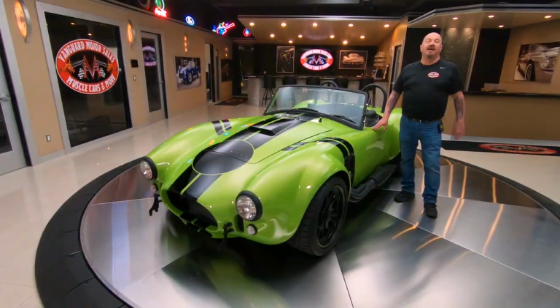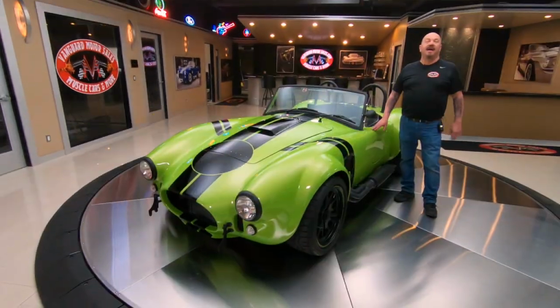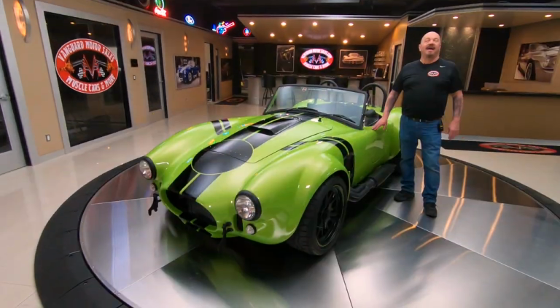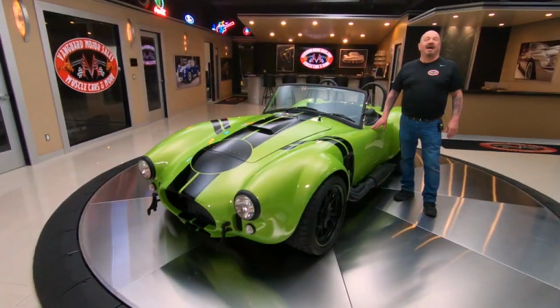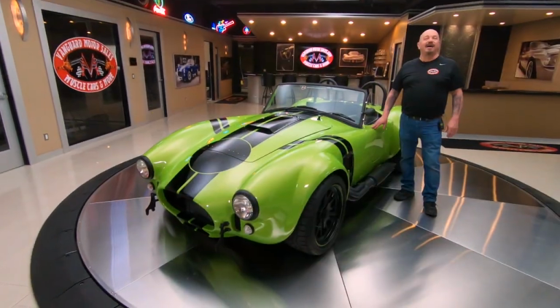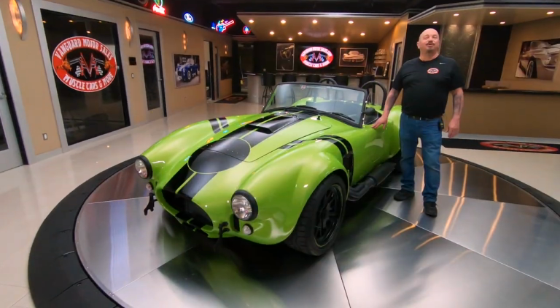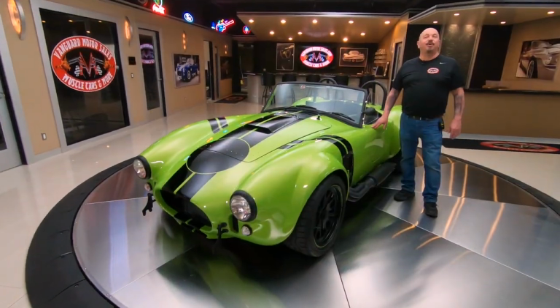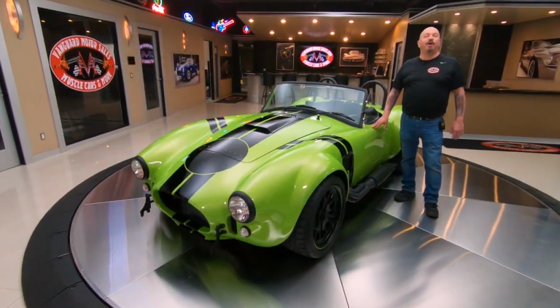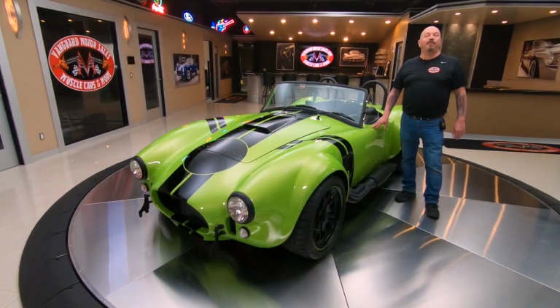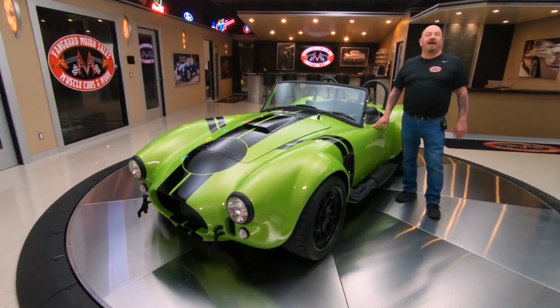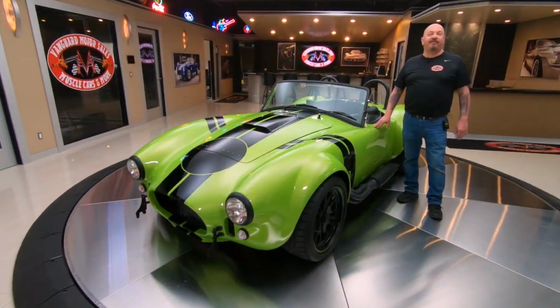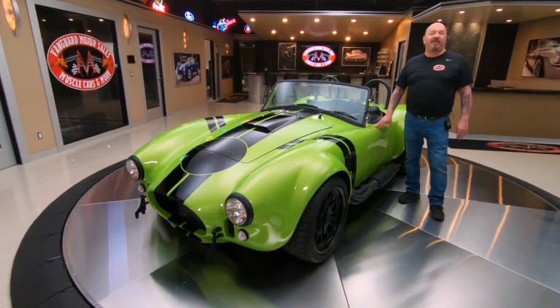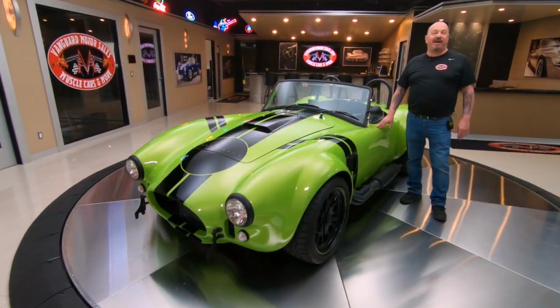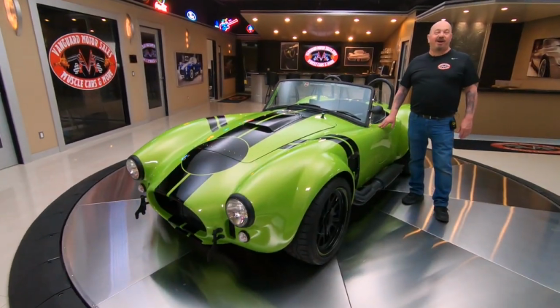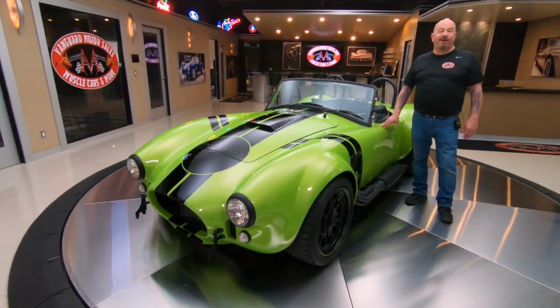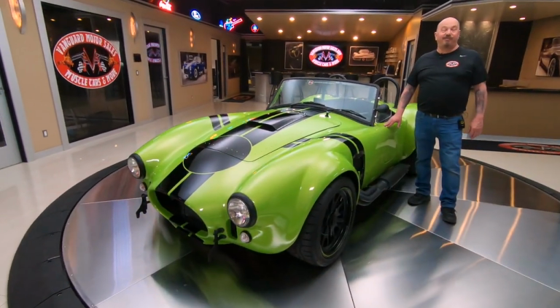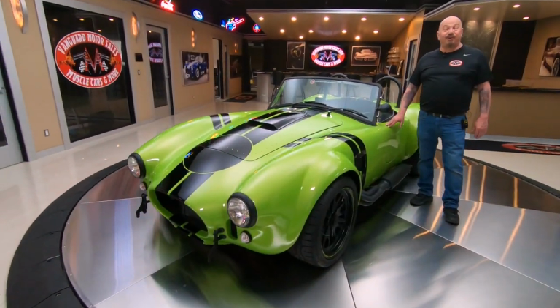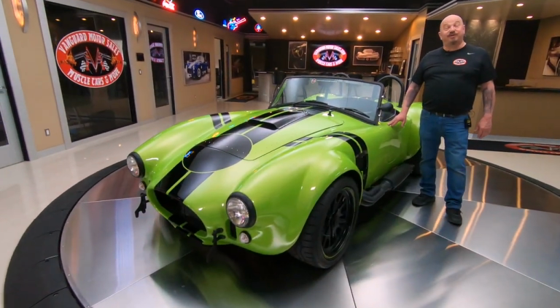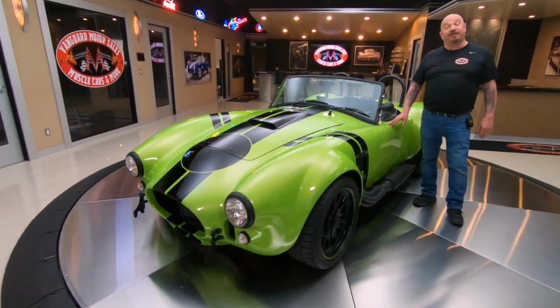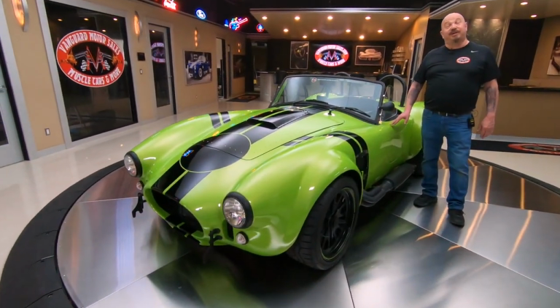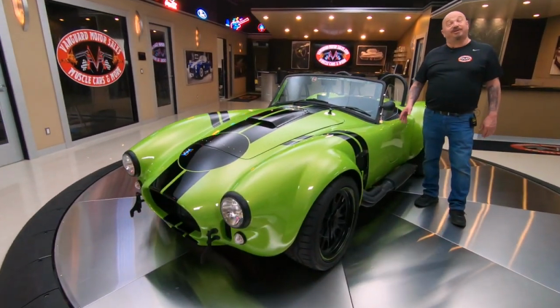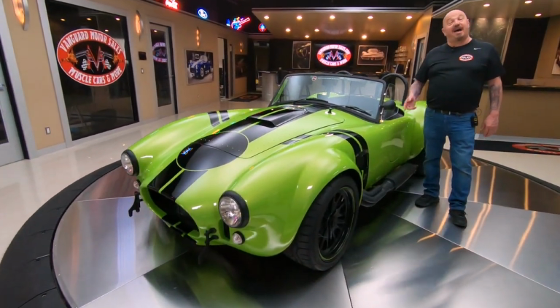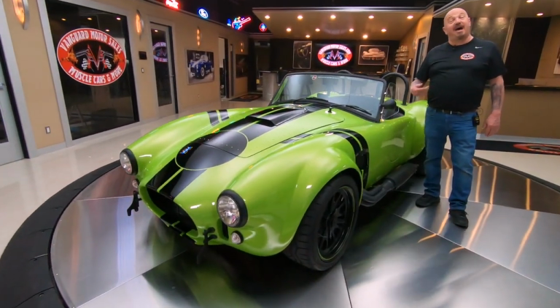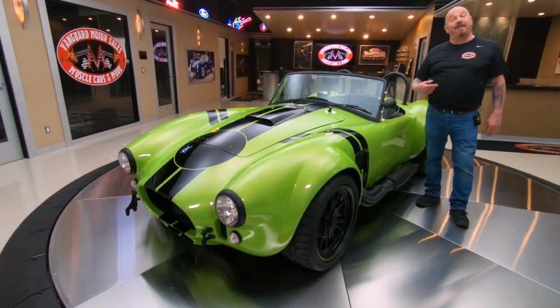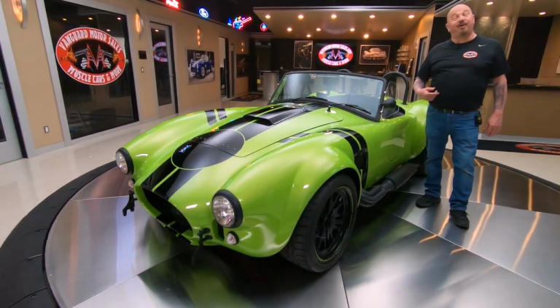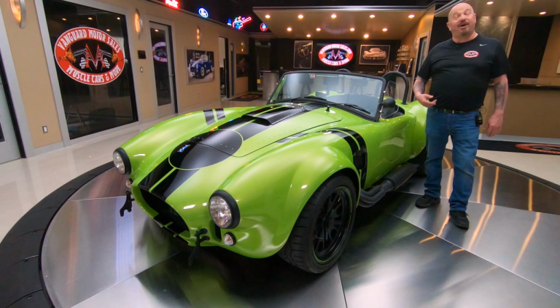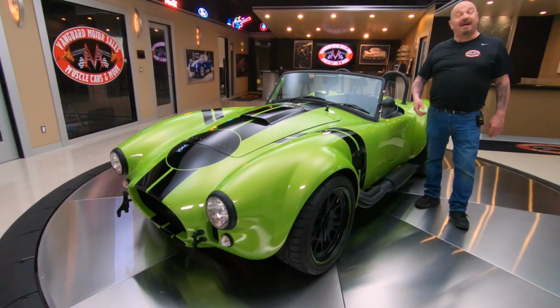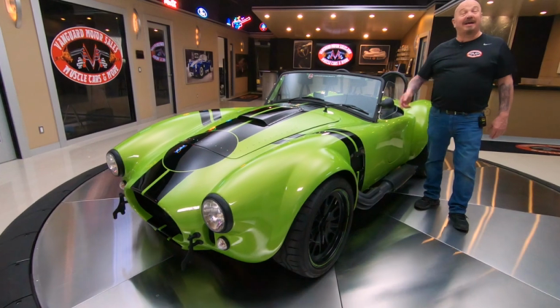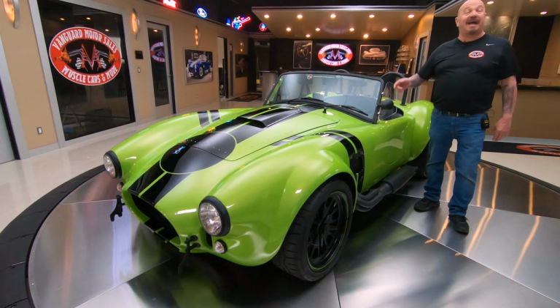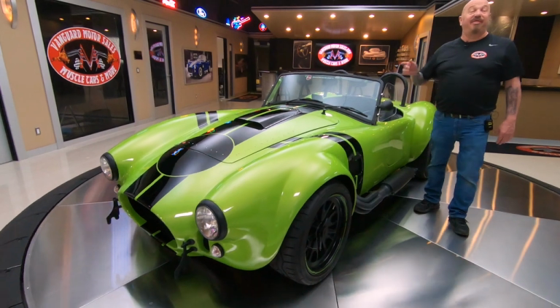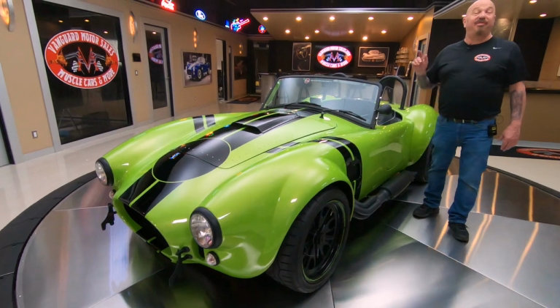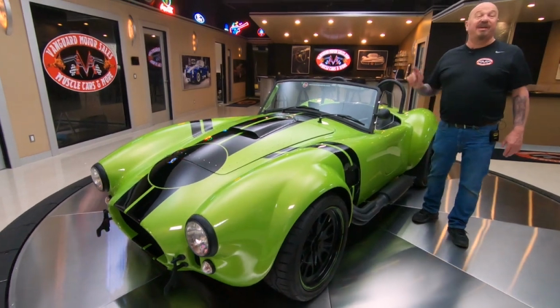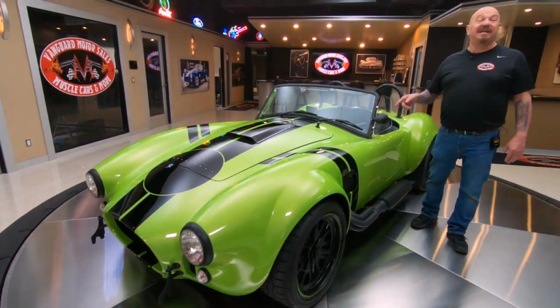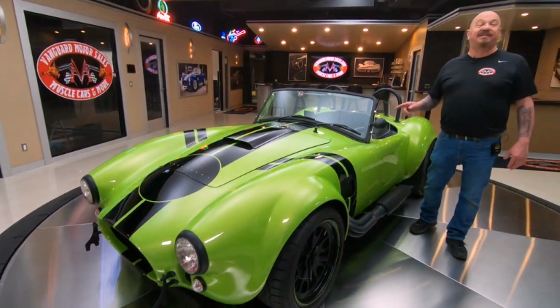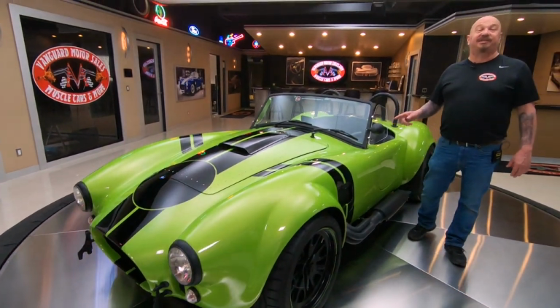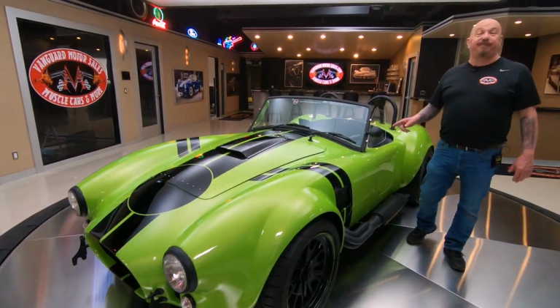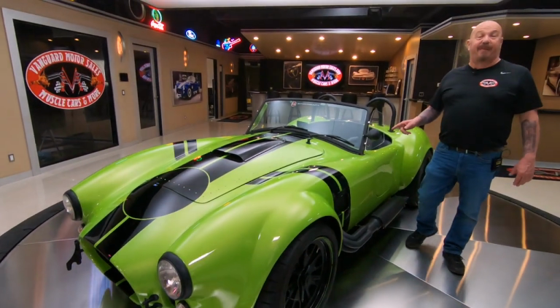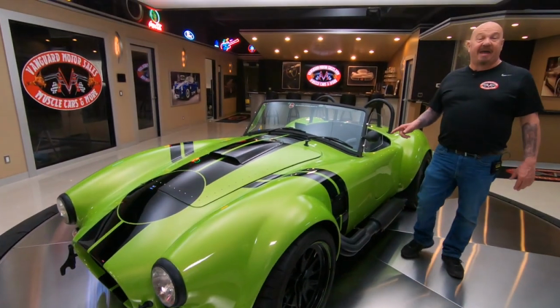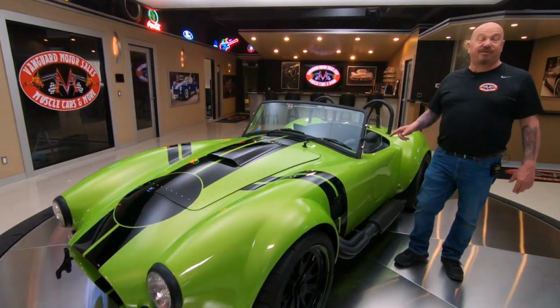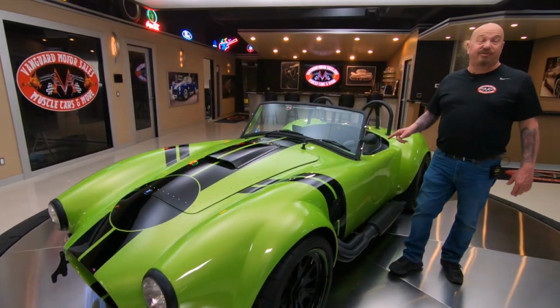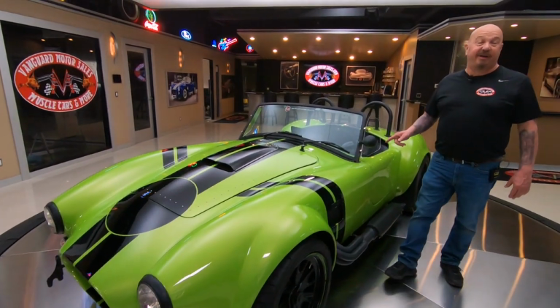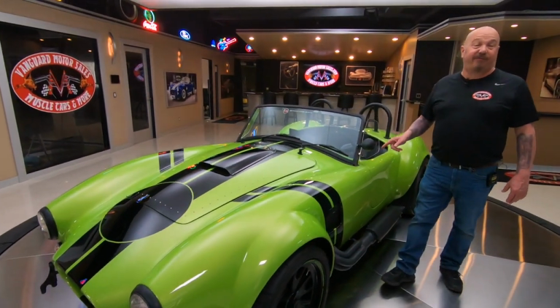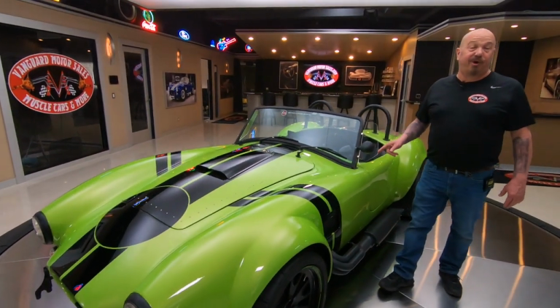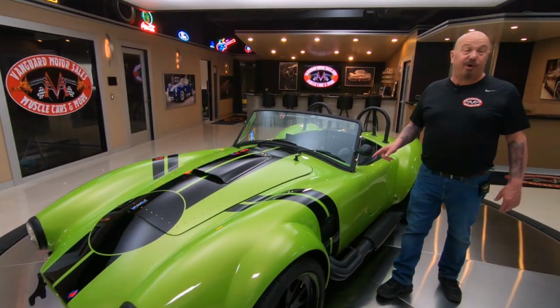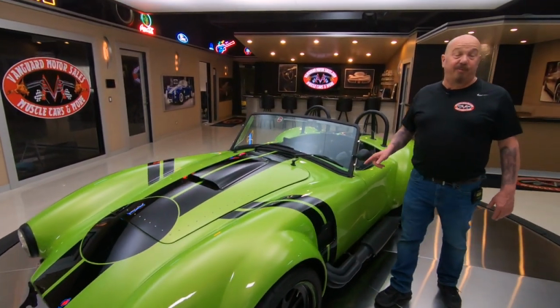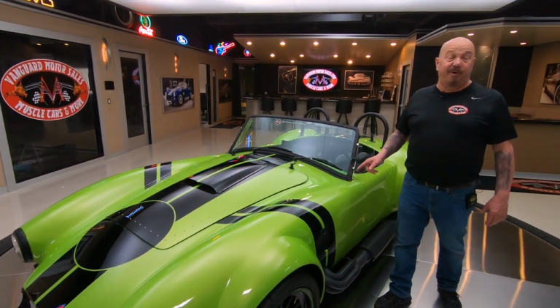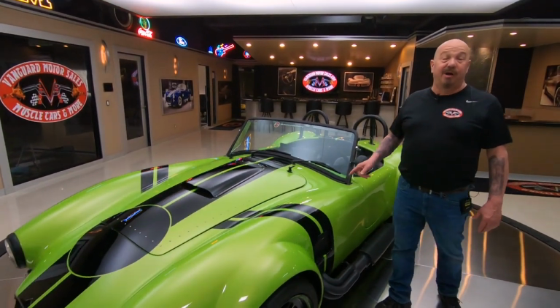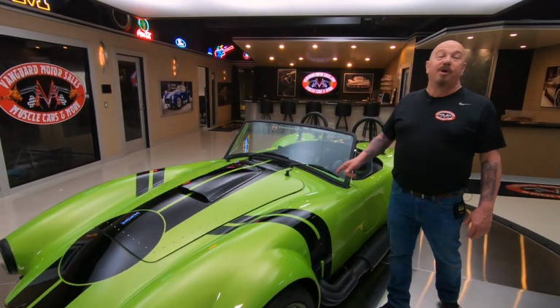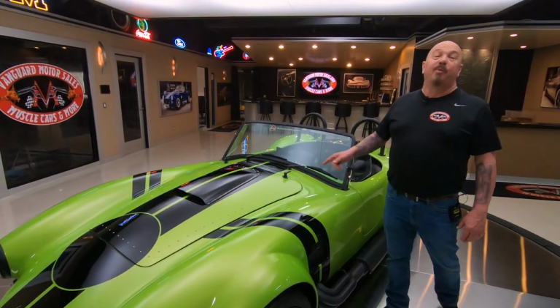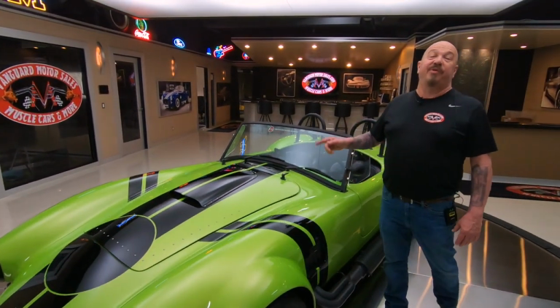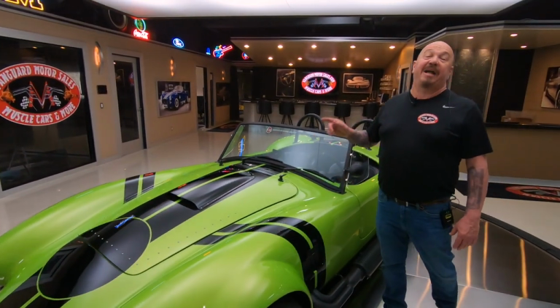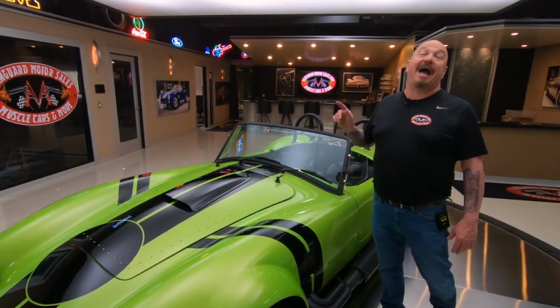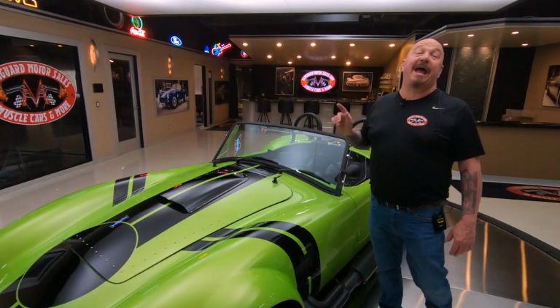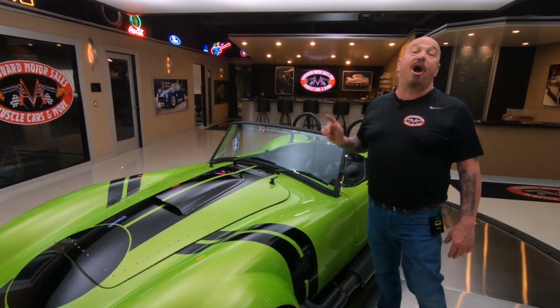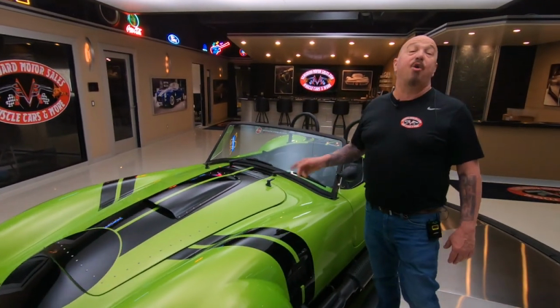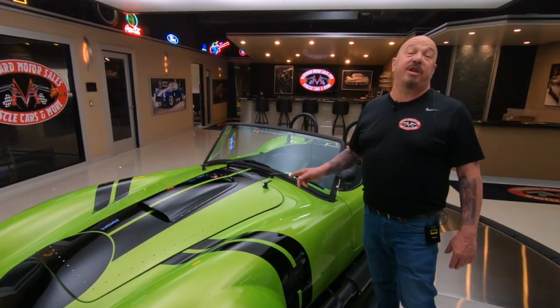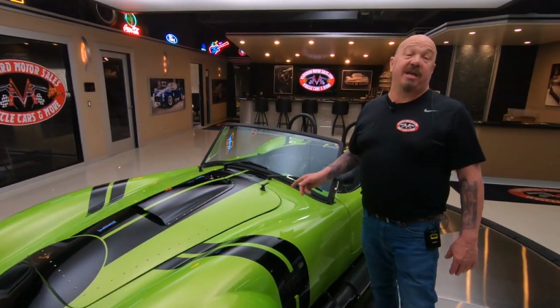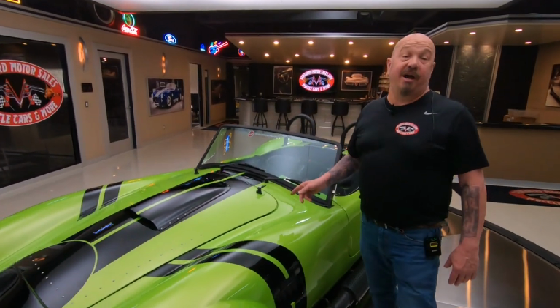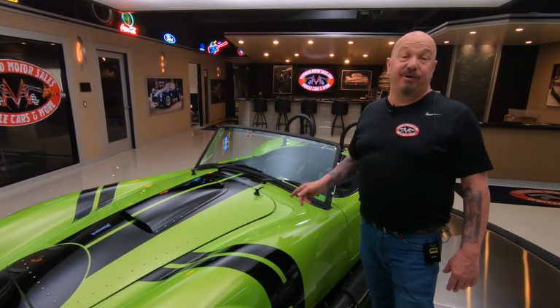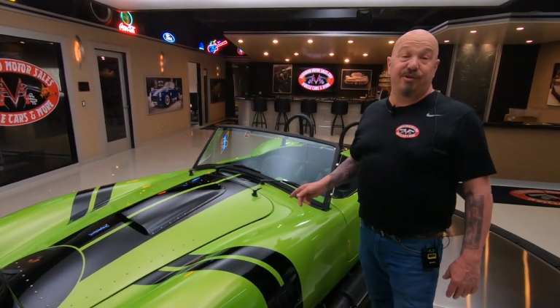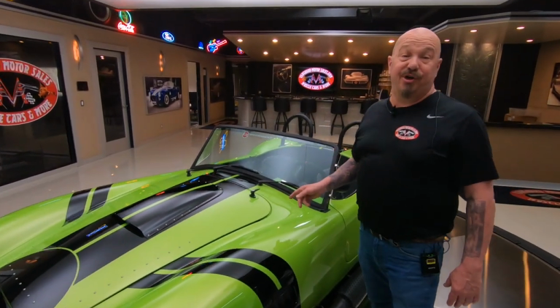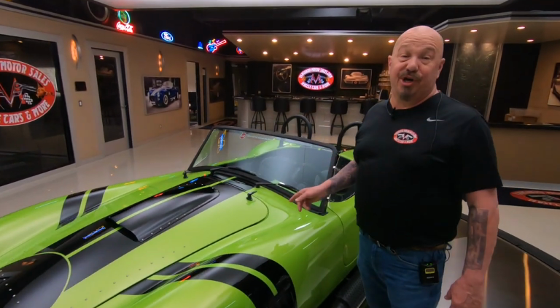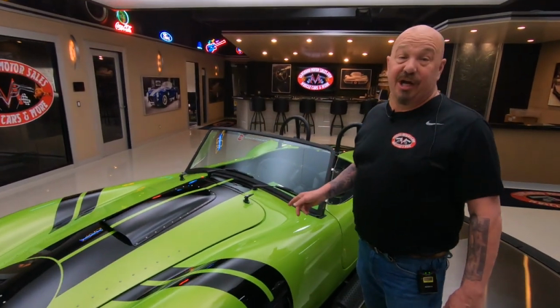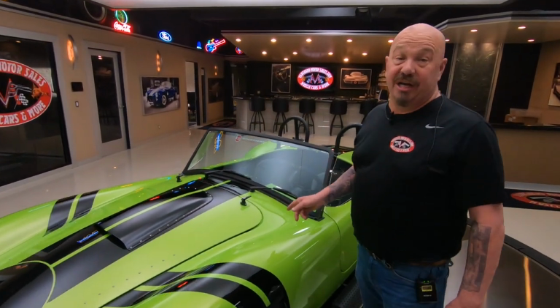Hey guys, welcome back to Vanguard Motor Sales. I'm Greg, and this is a Backdraft Cobra with a coyote under the hood.